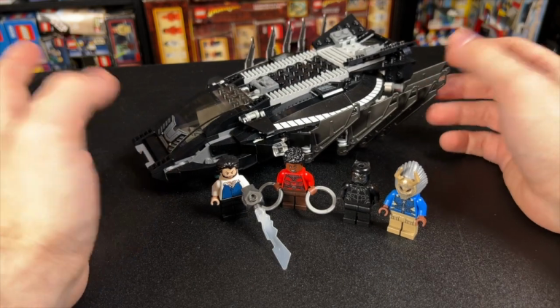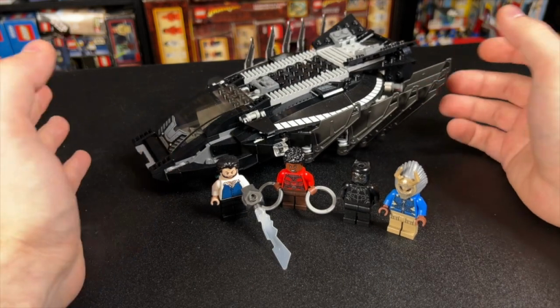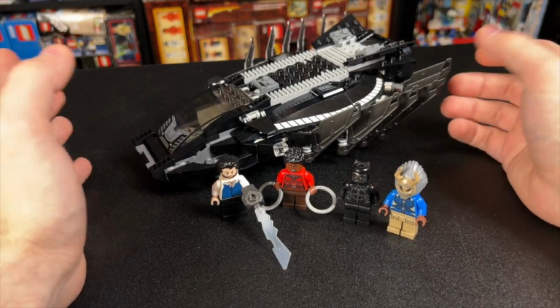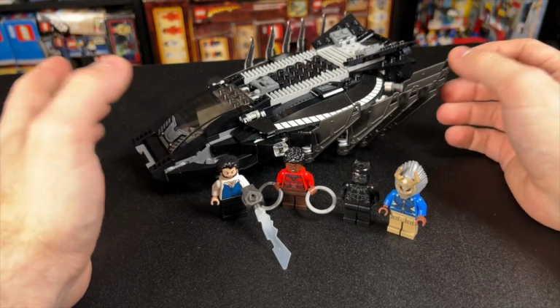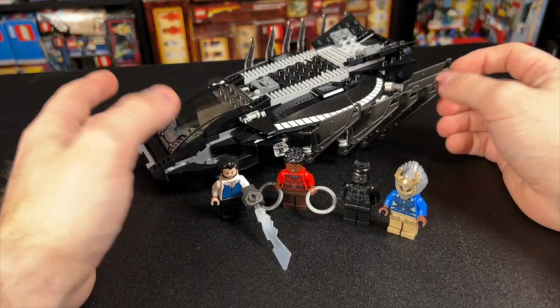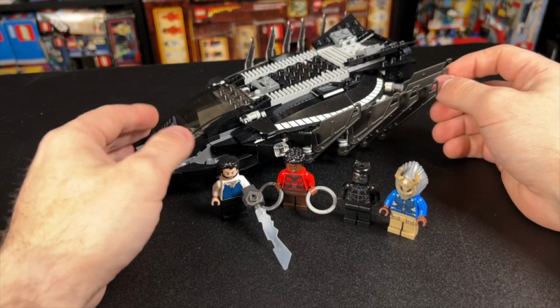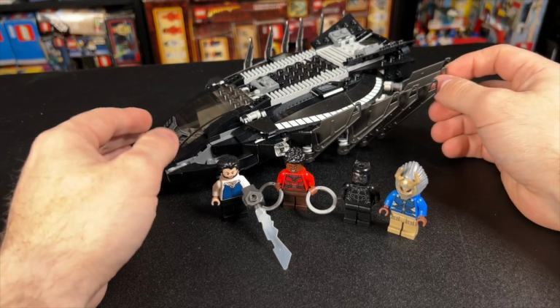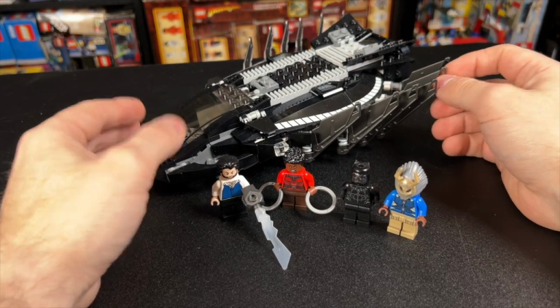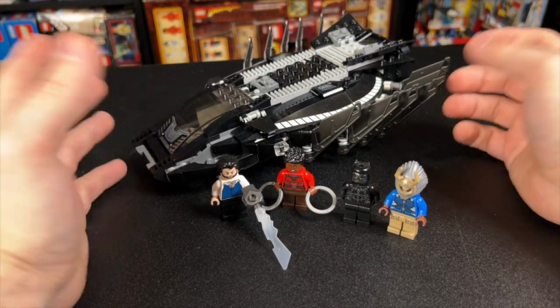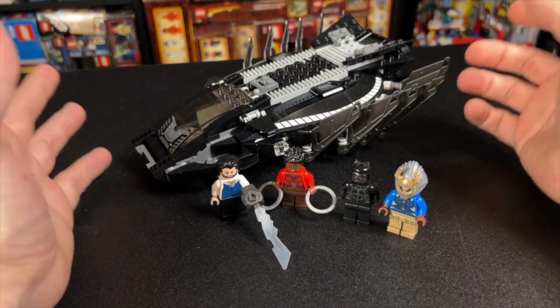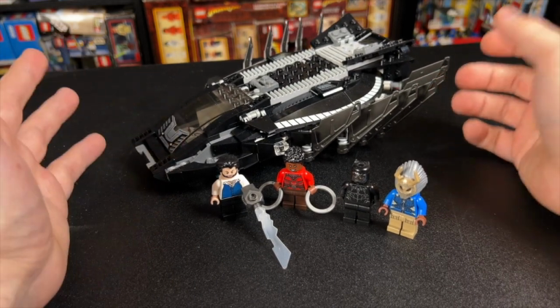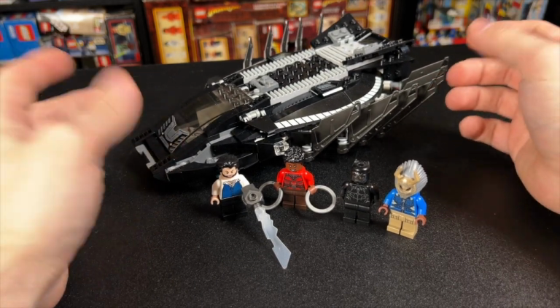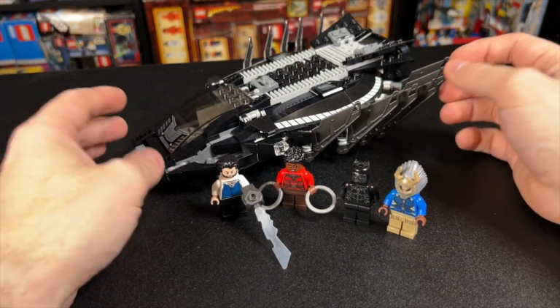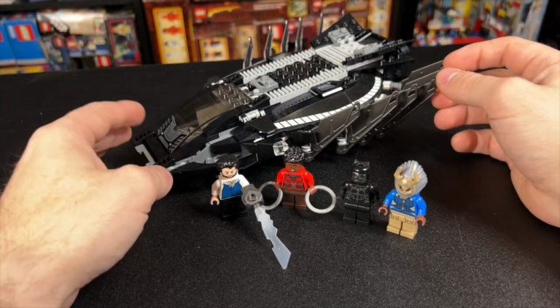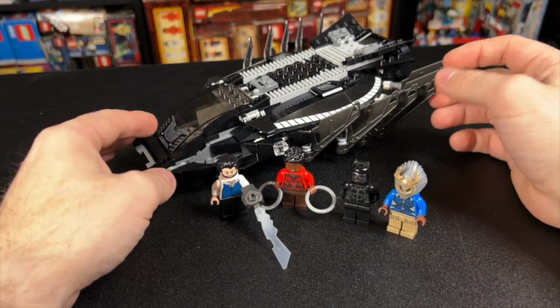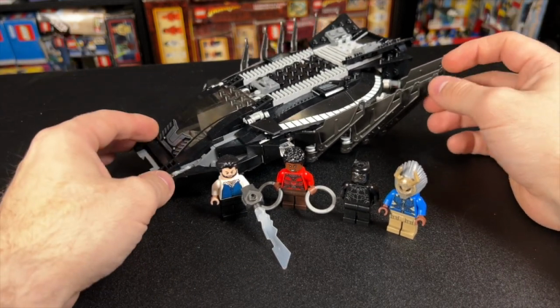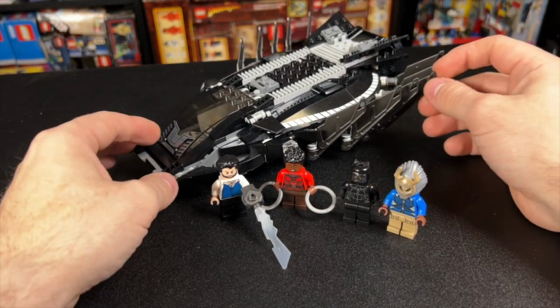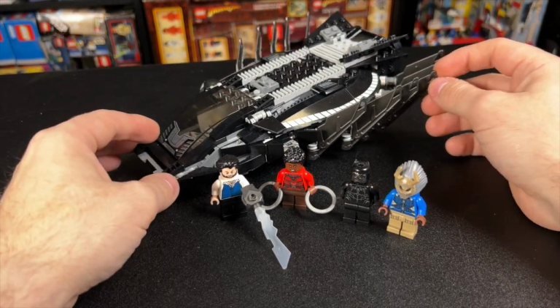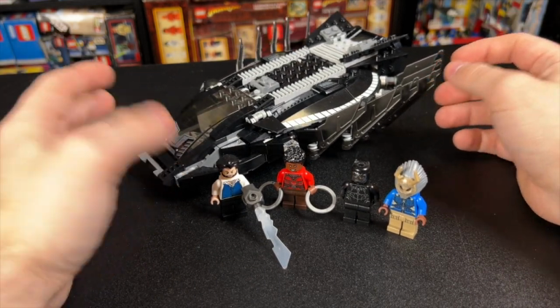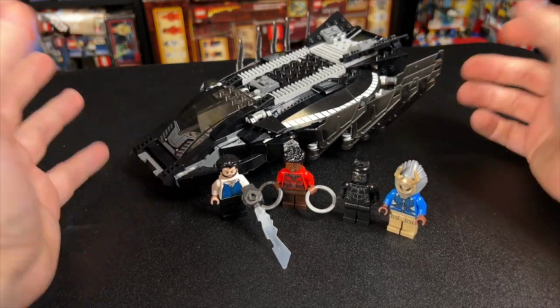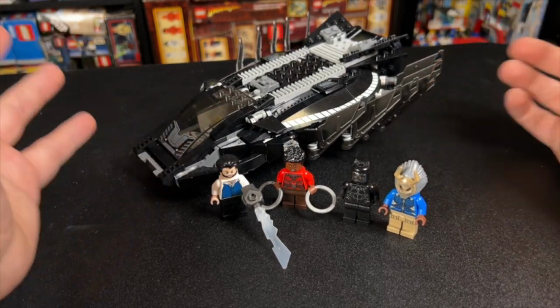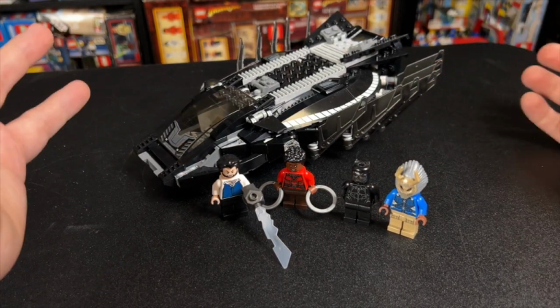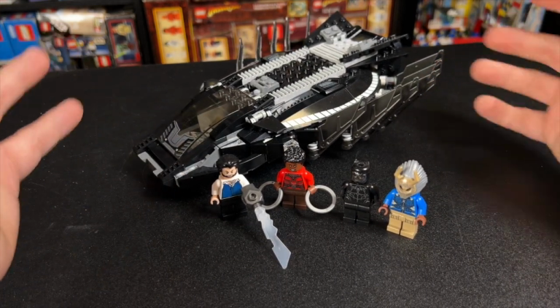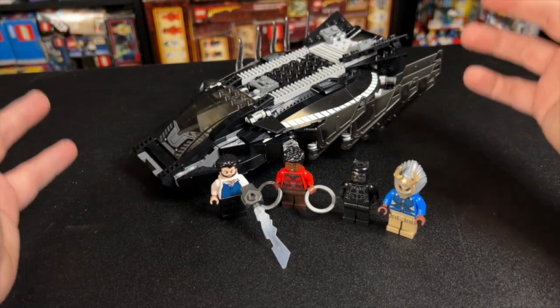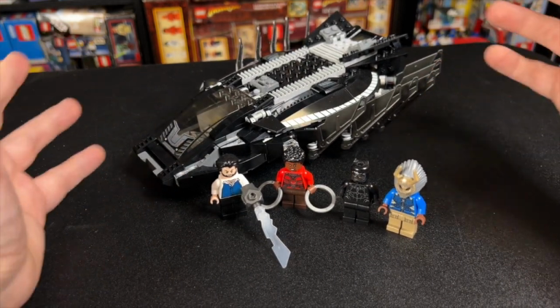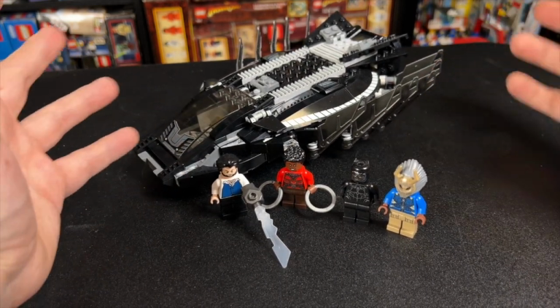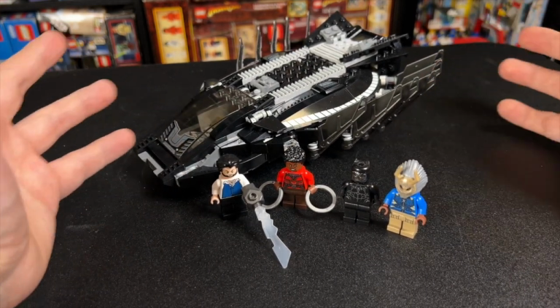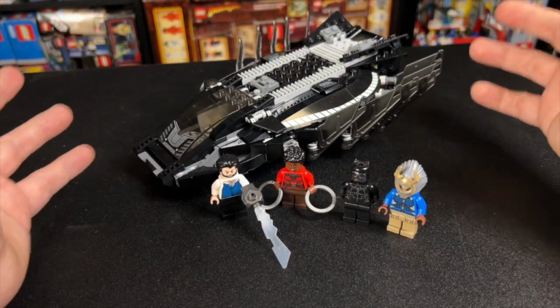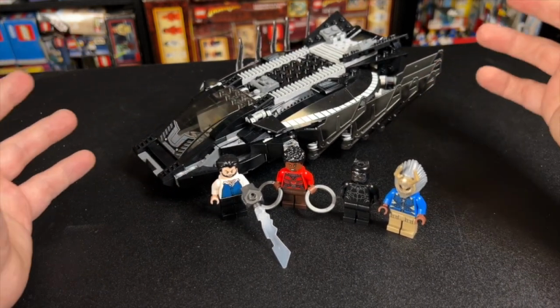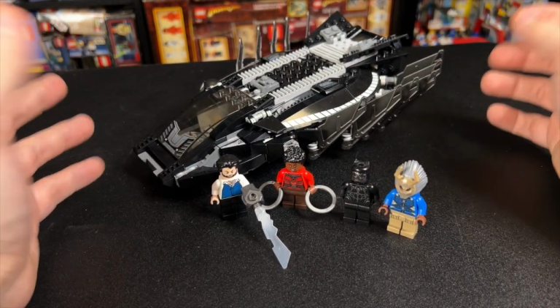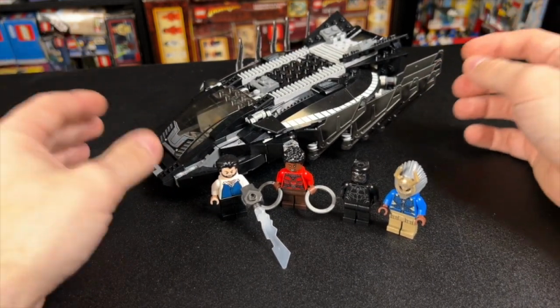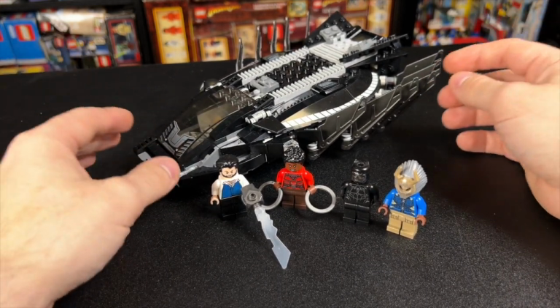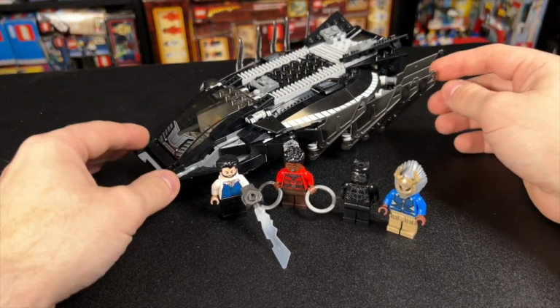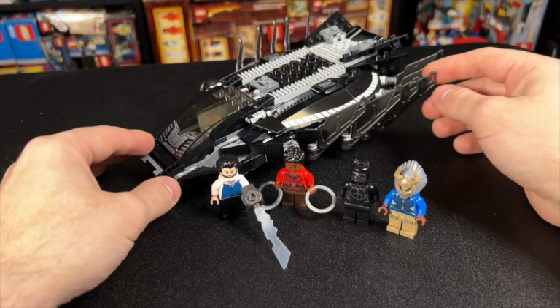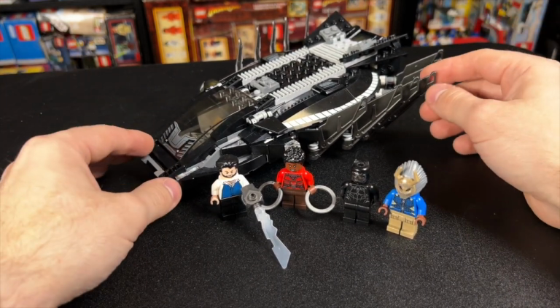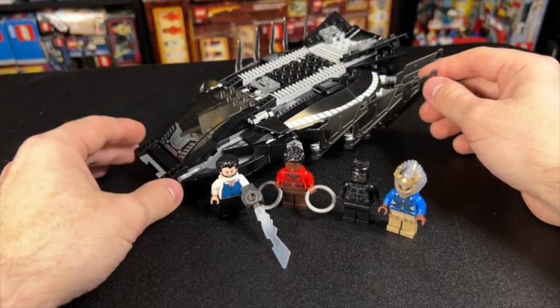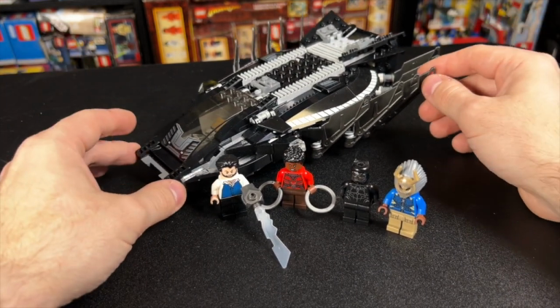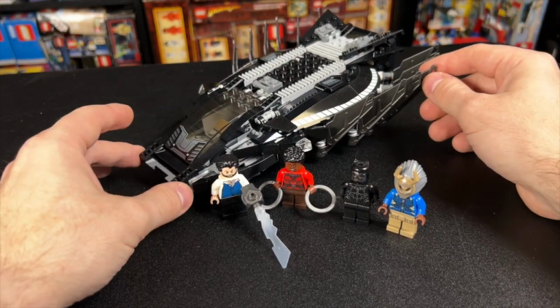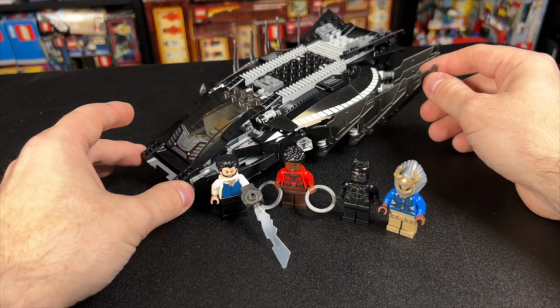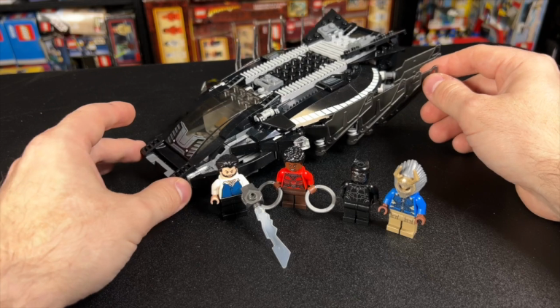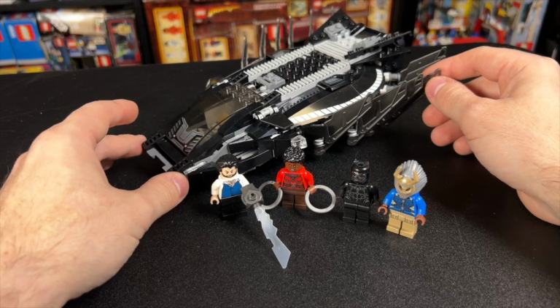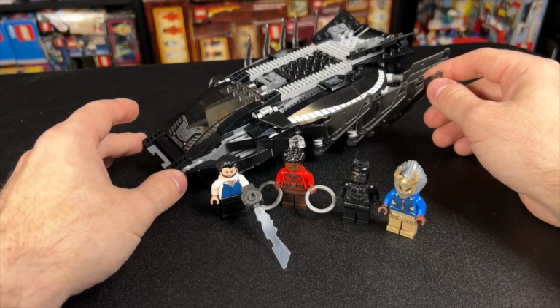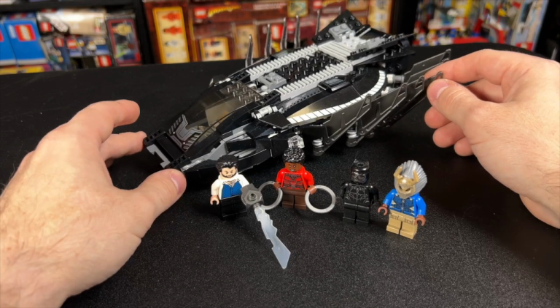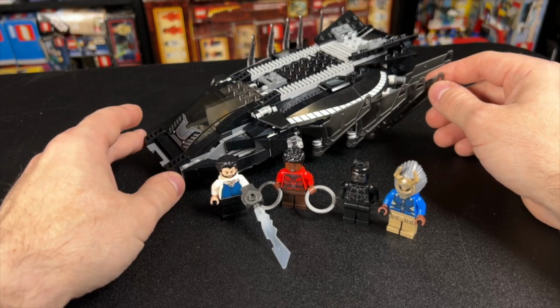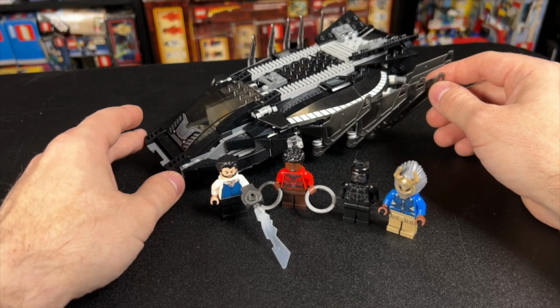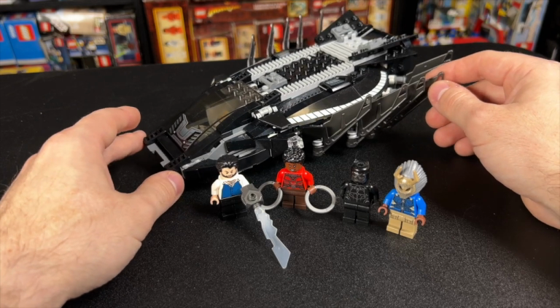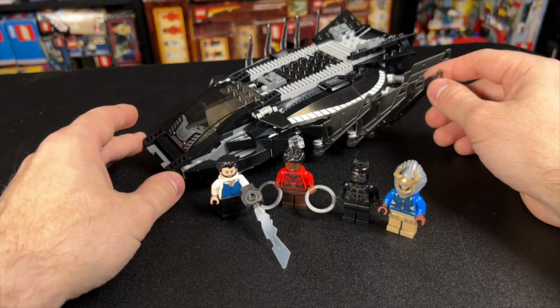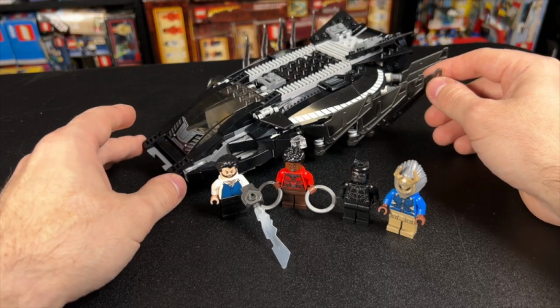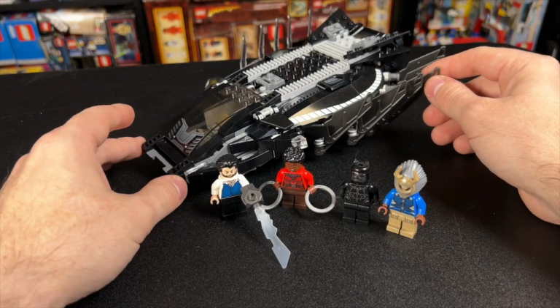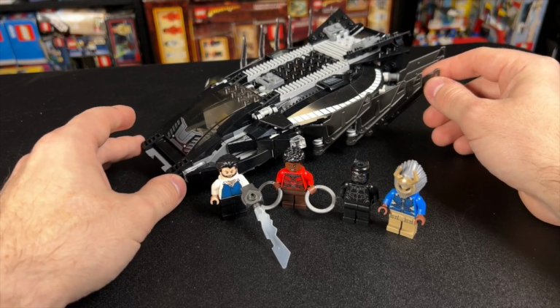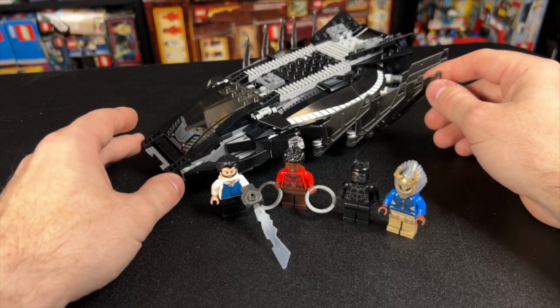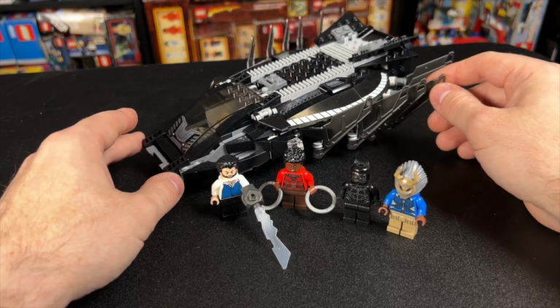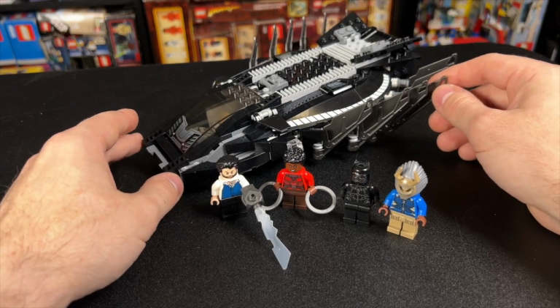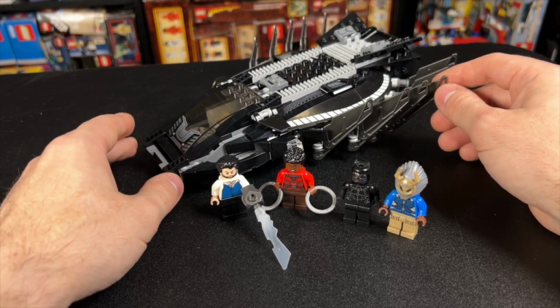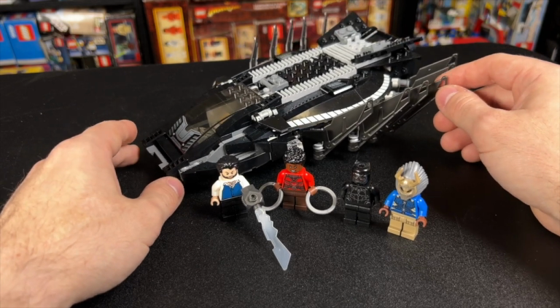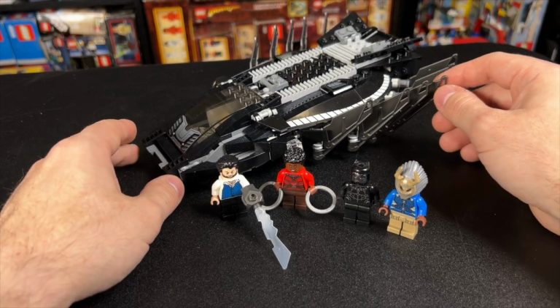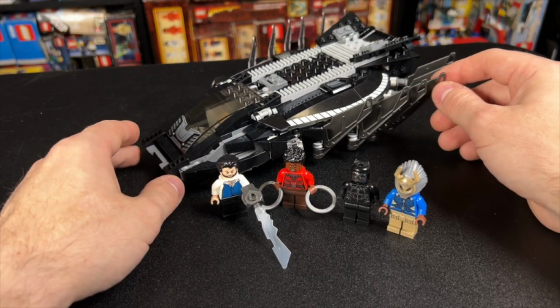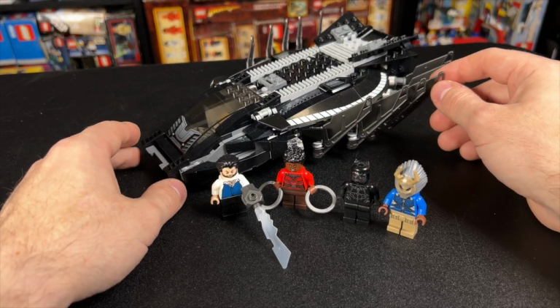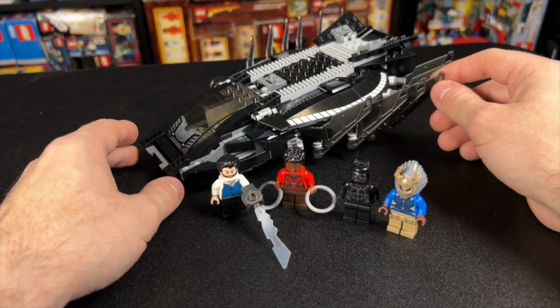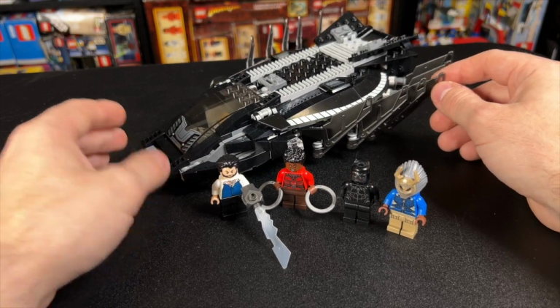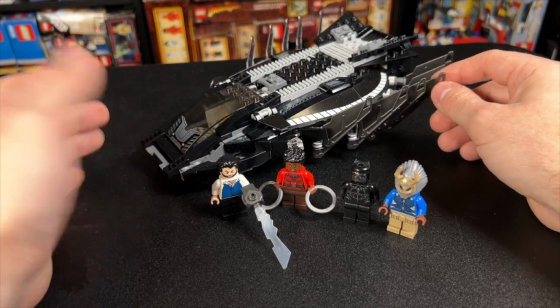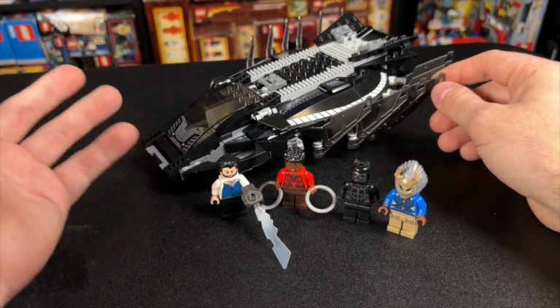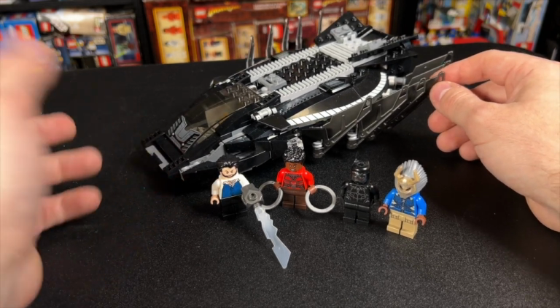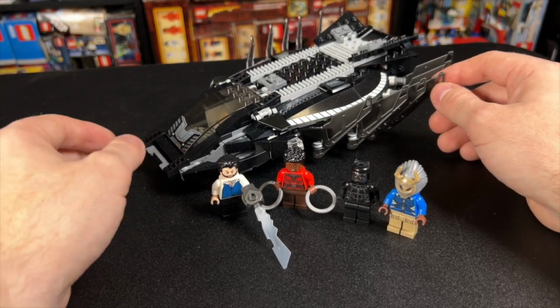On today's market, it goes for about $40 to $50, whether it's used or open, doesn't really matter. And I think it's actually held up really well.